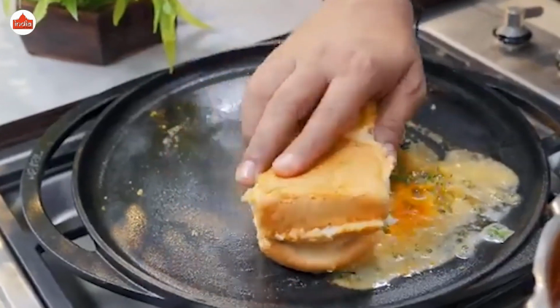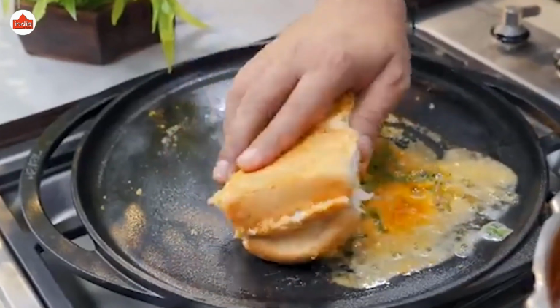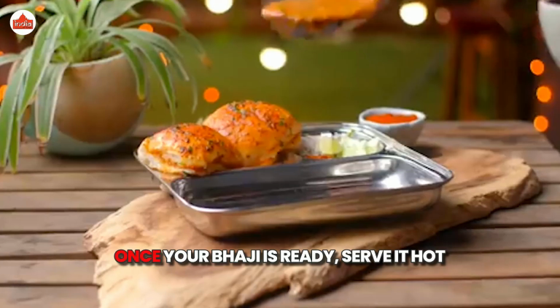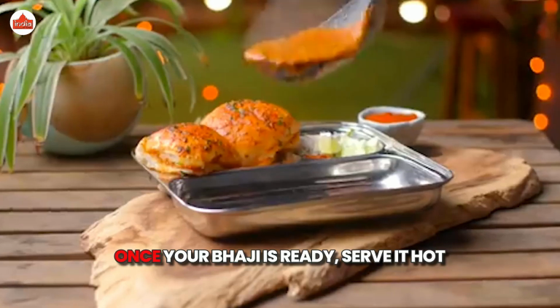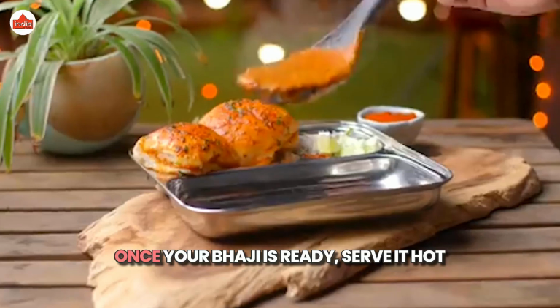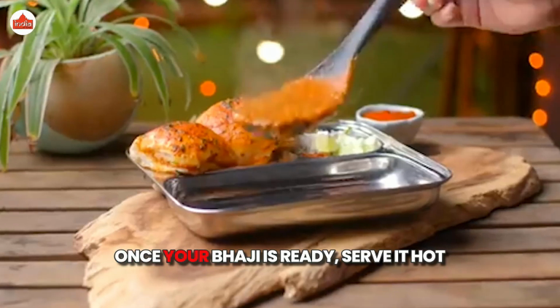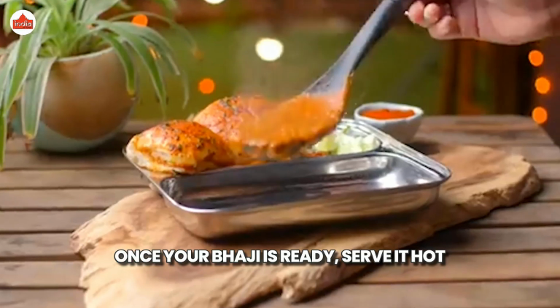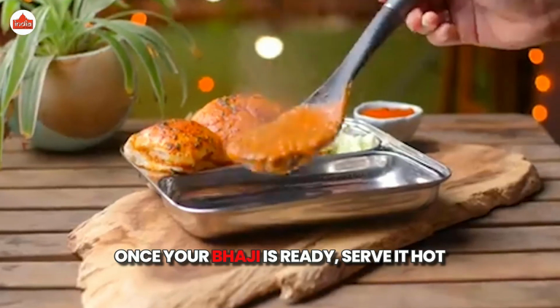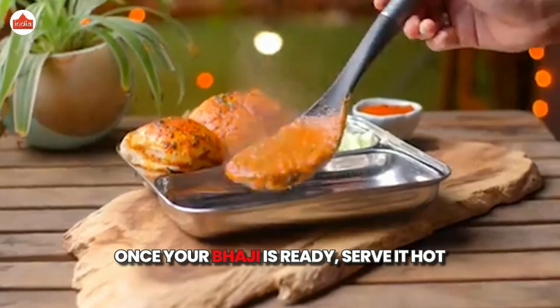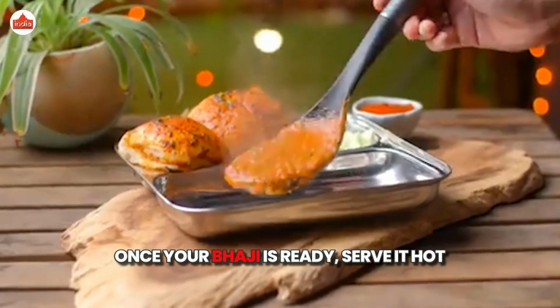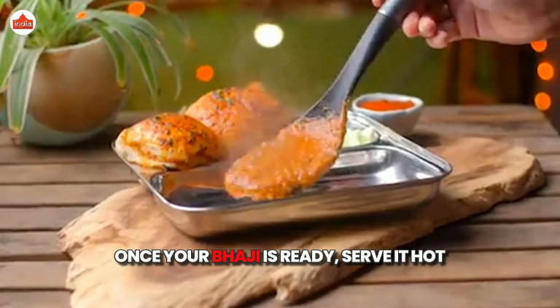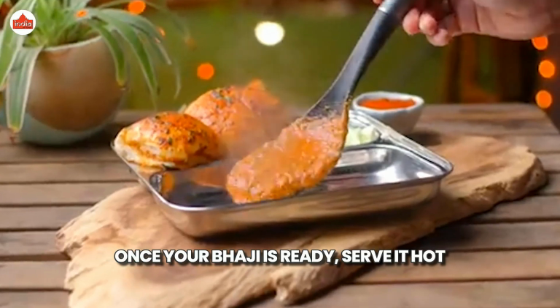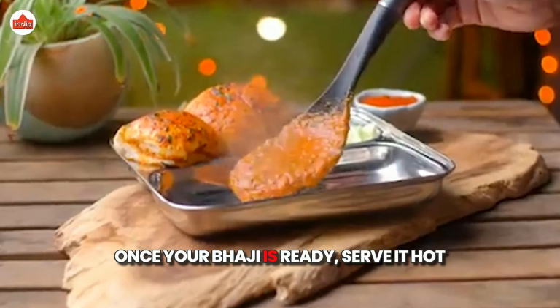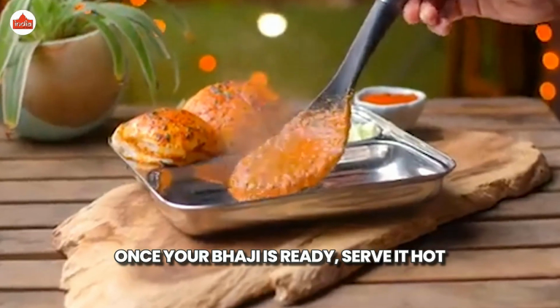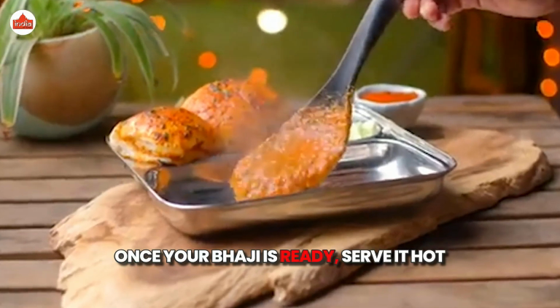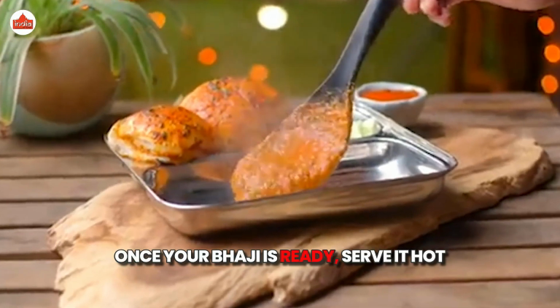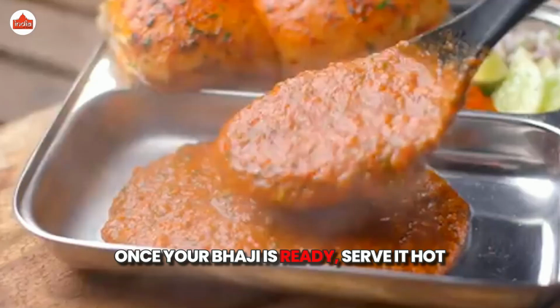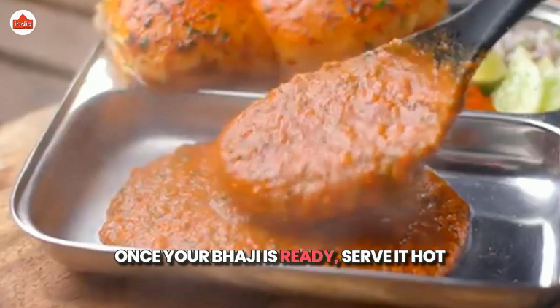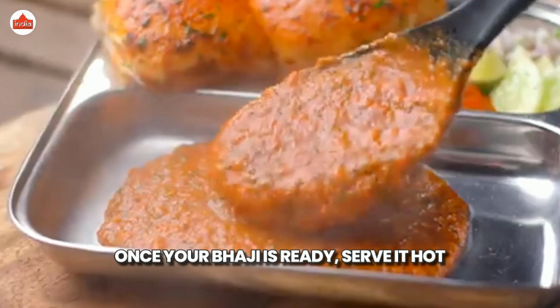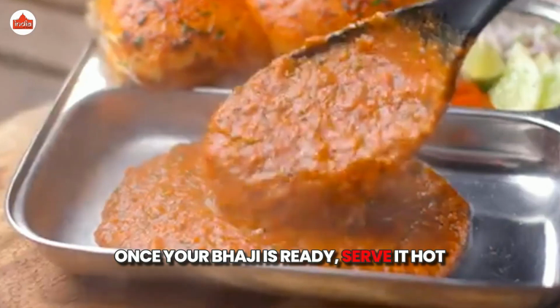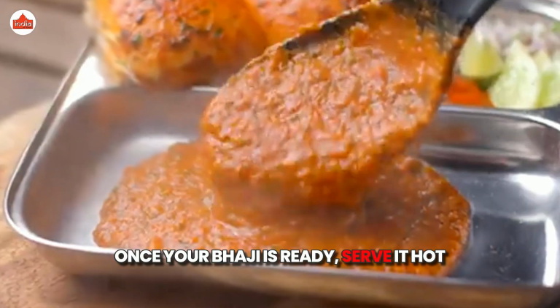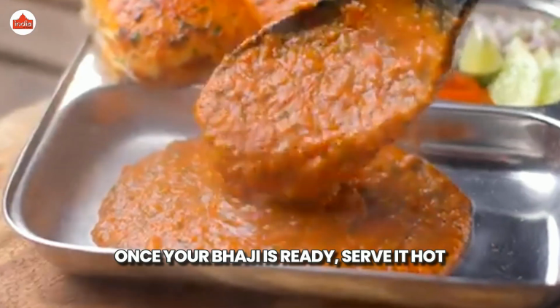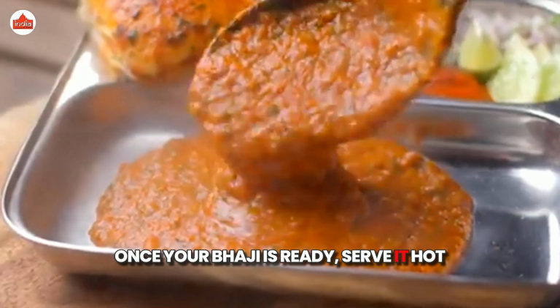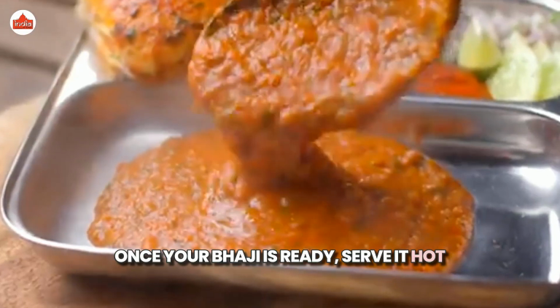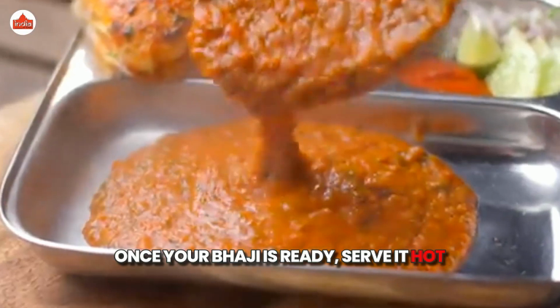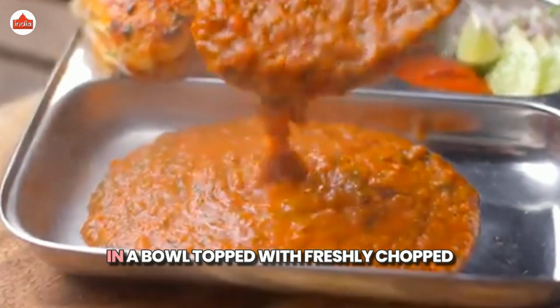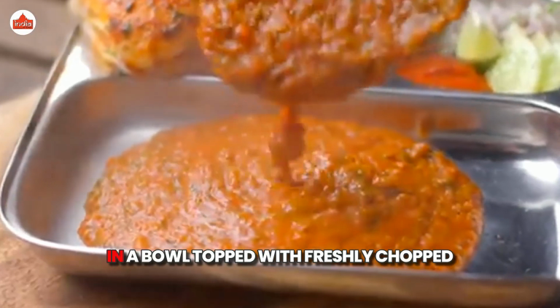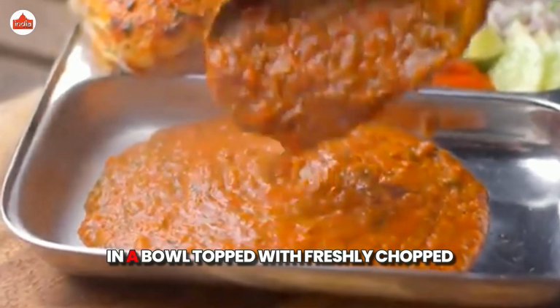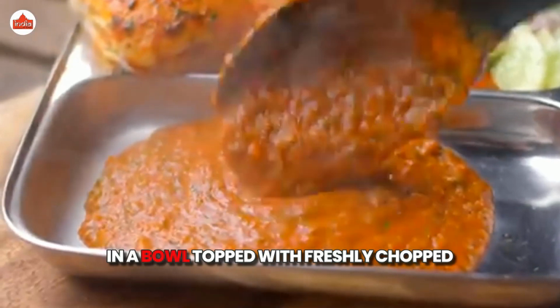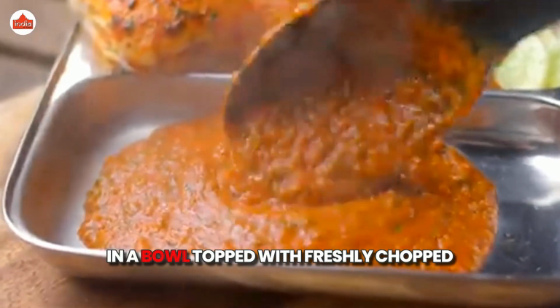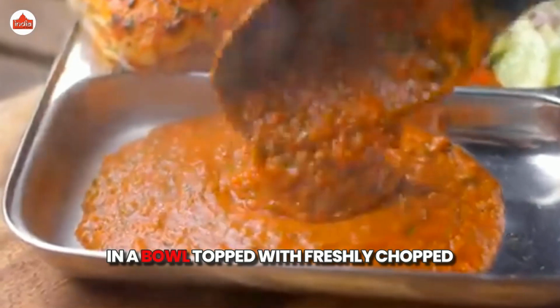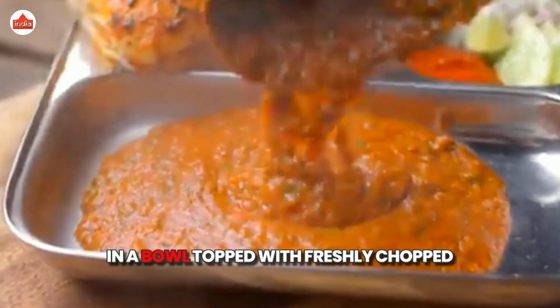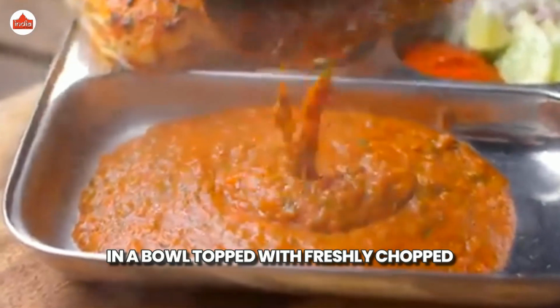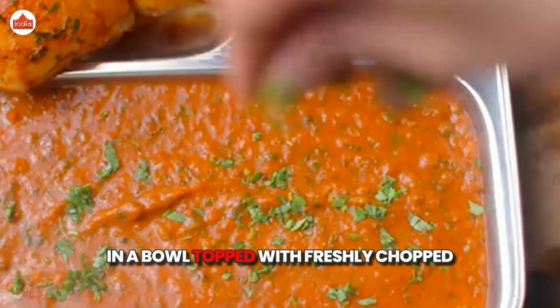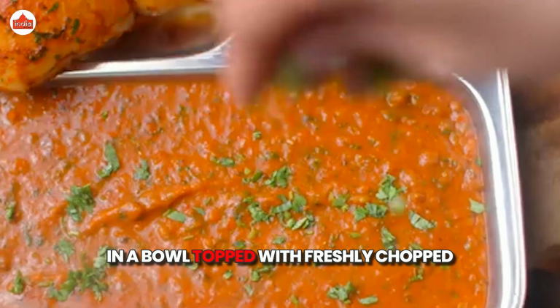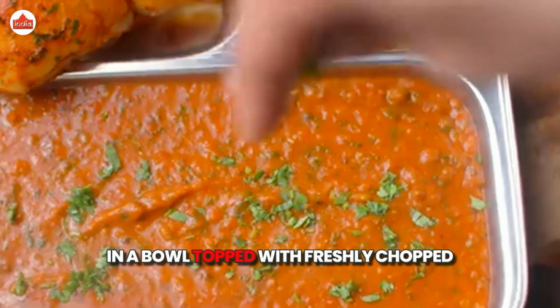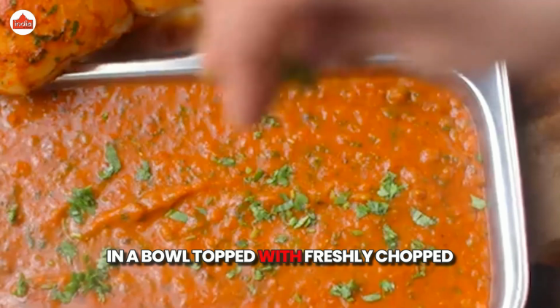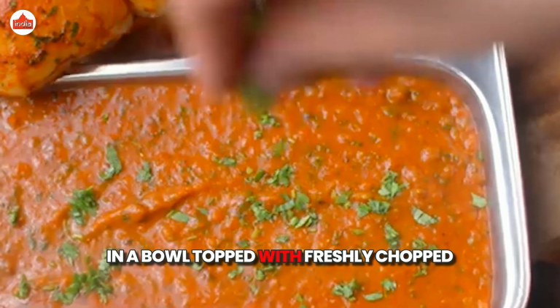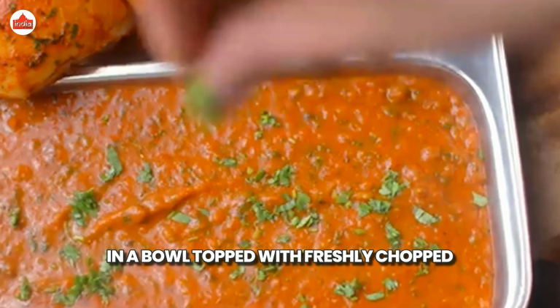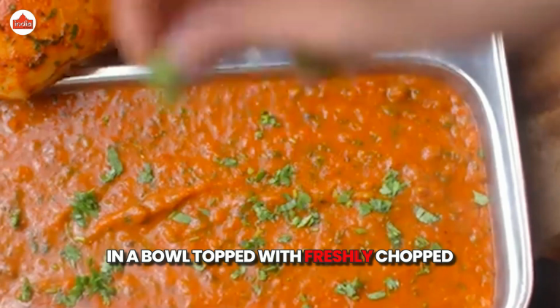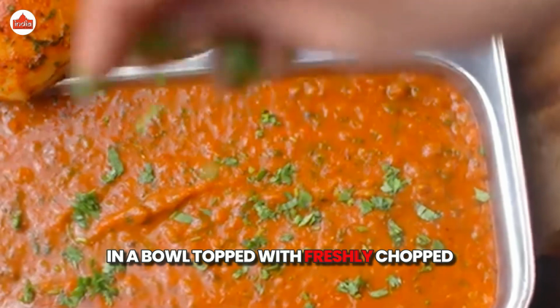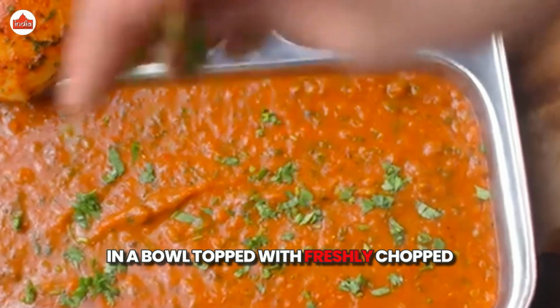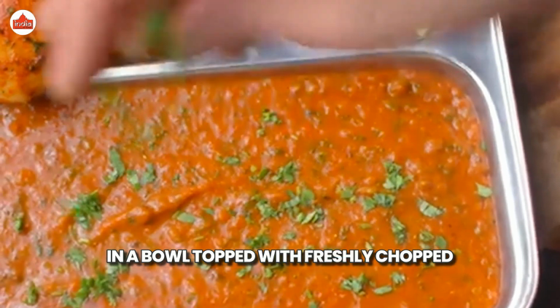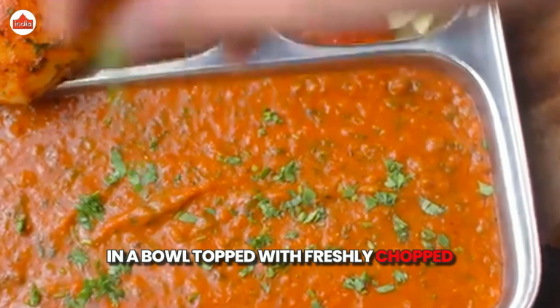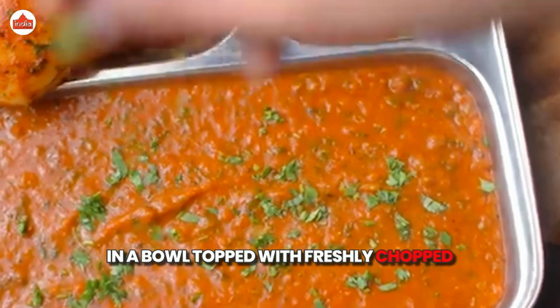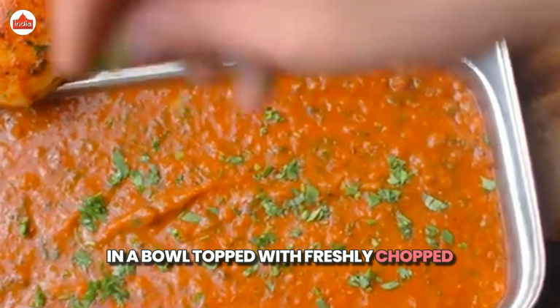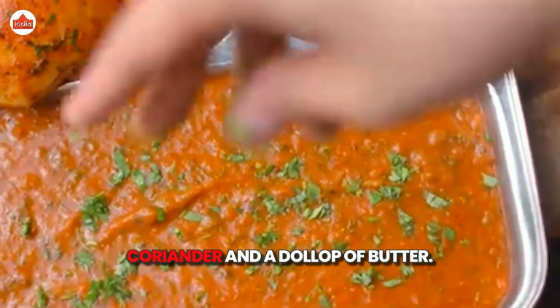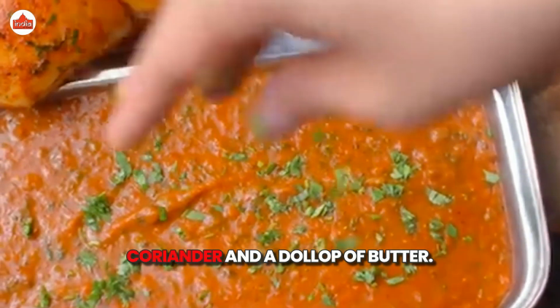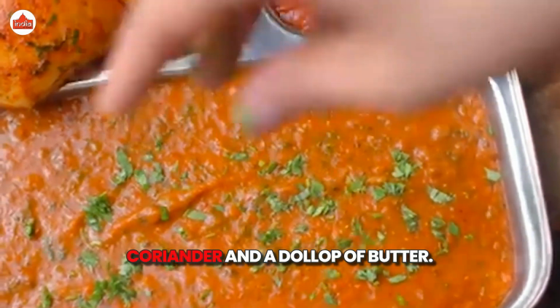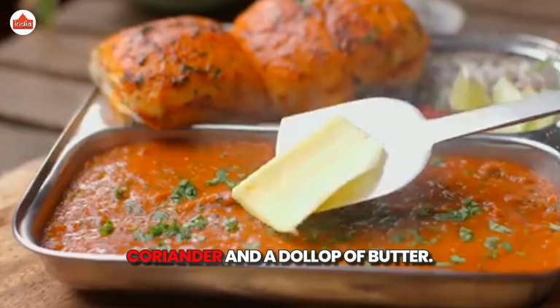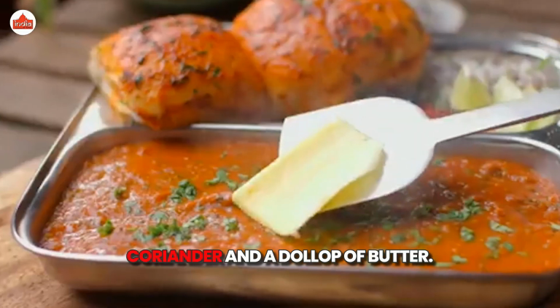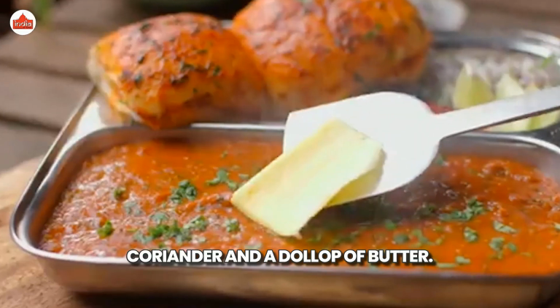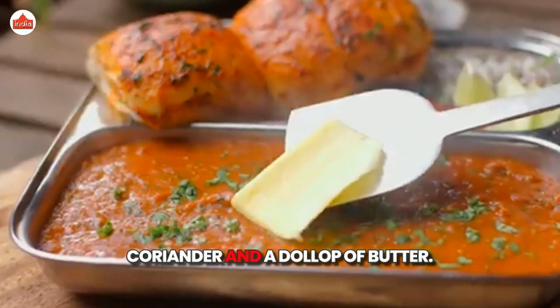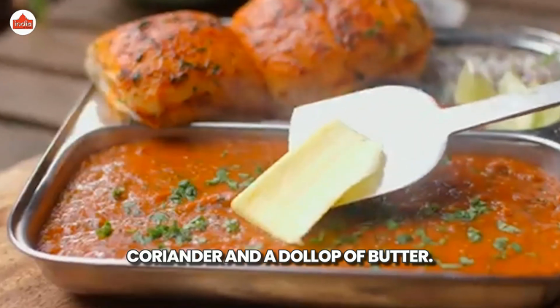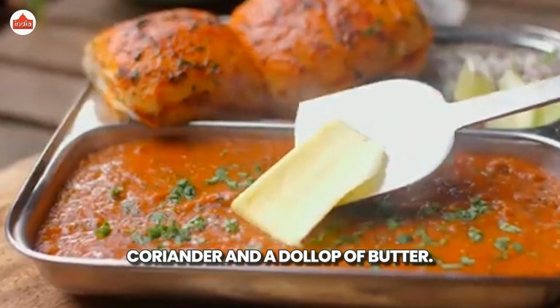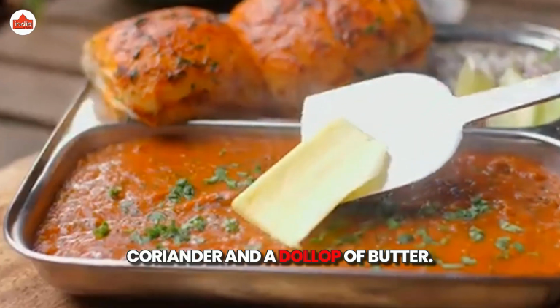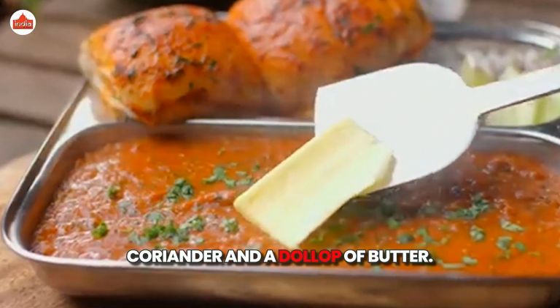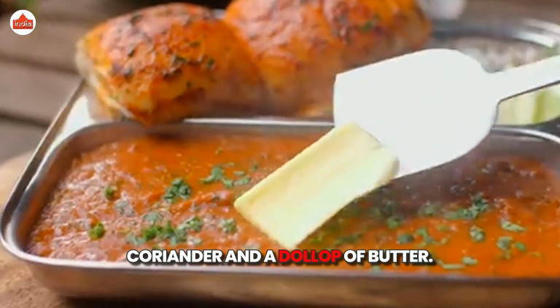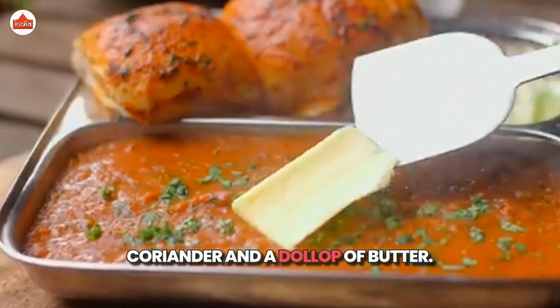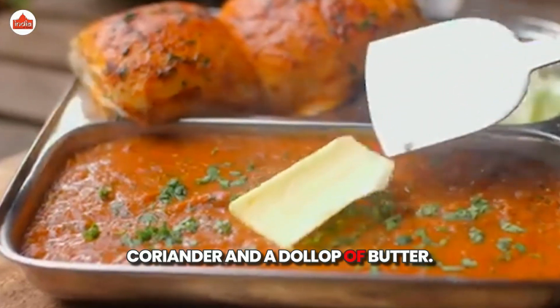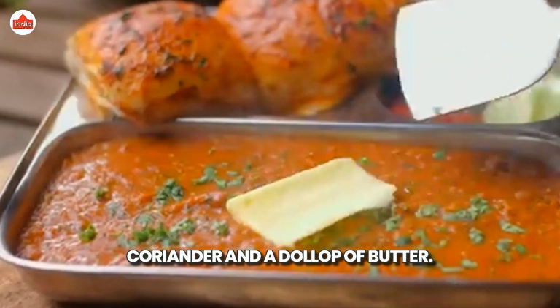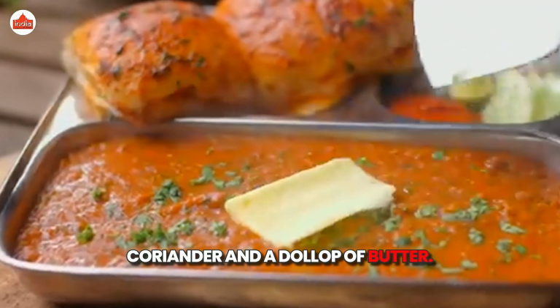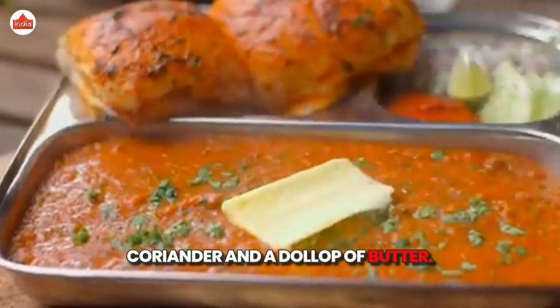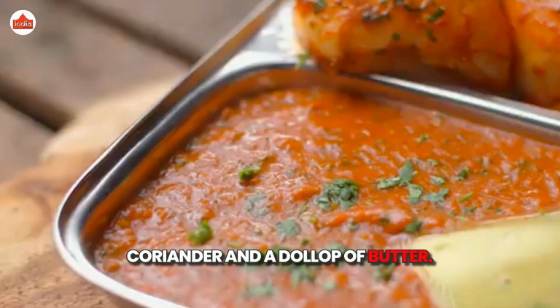Once your bhaji is ready, serve it hot in a bowl, topped with freshly chopped coriander and a dollop of butter.